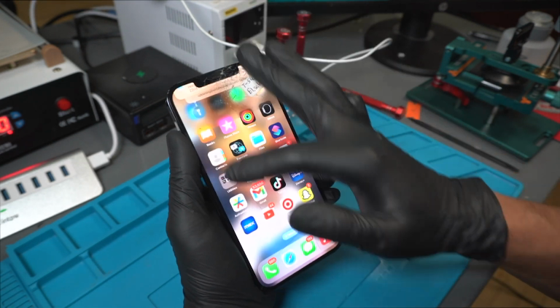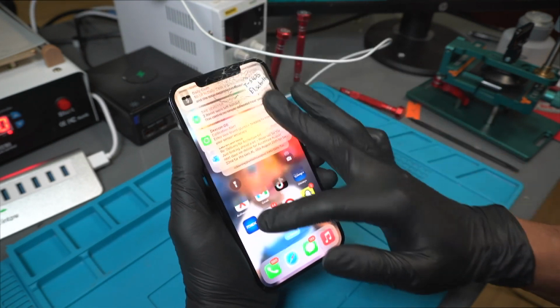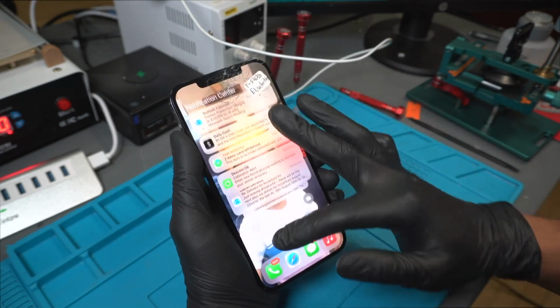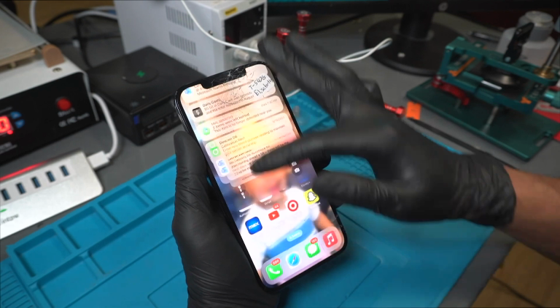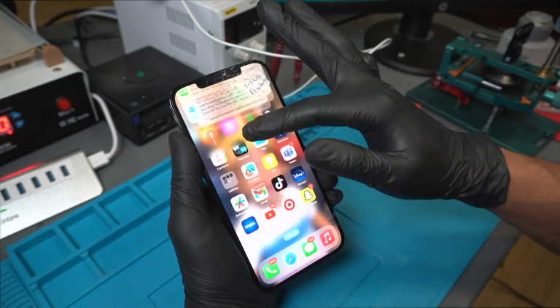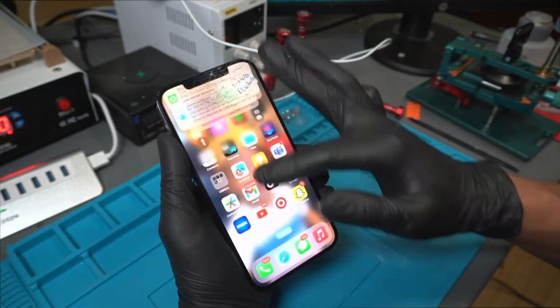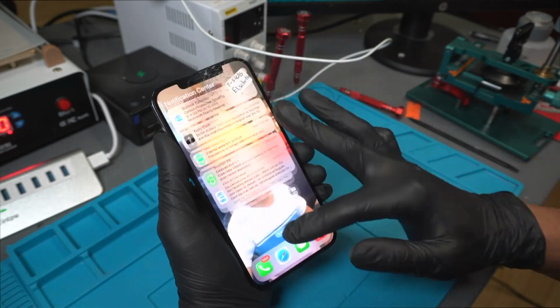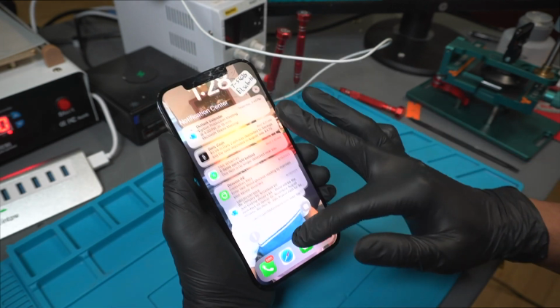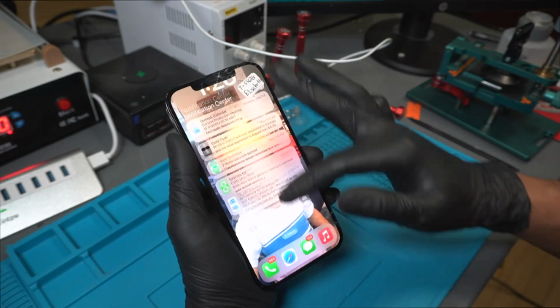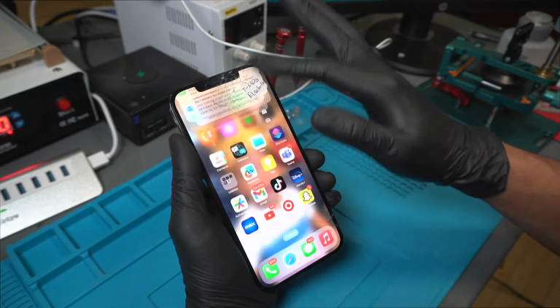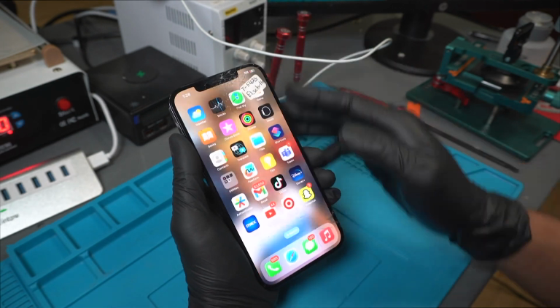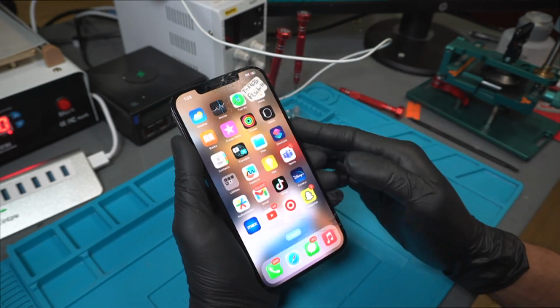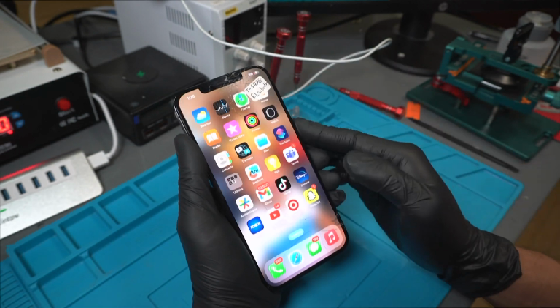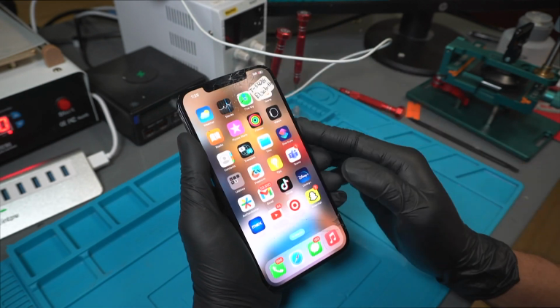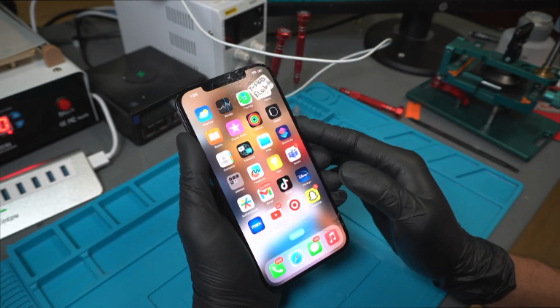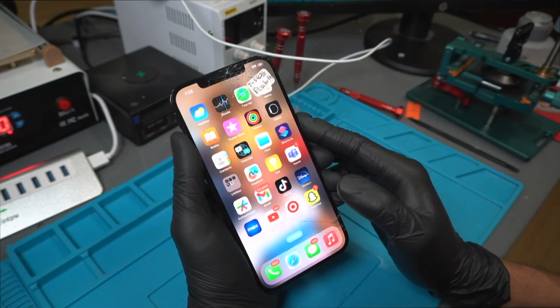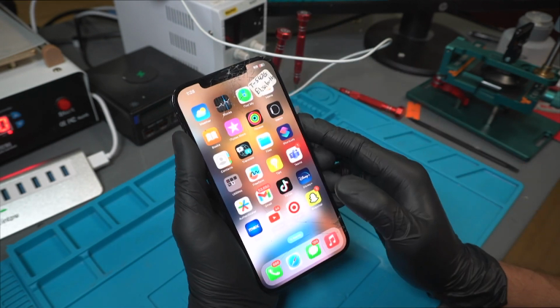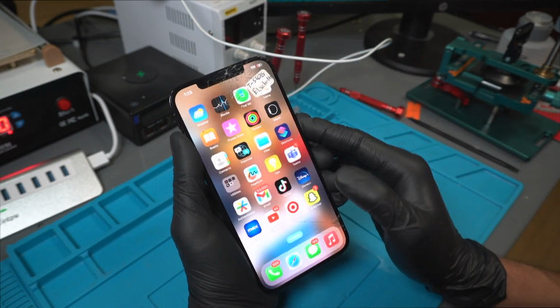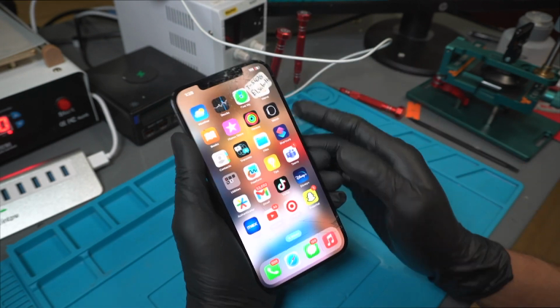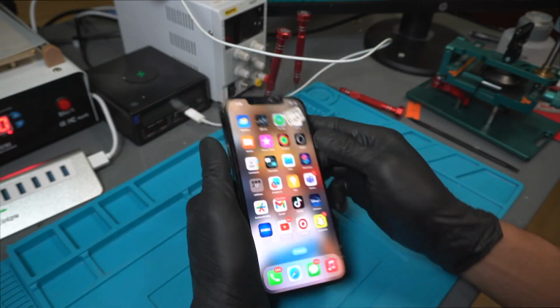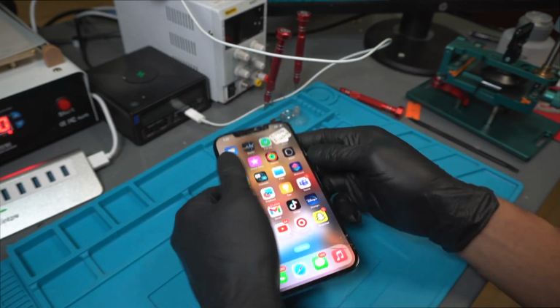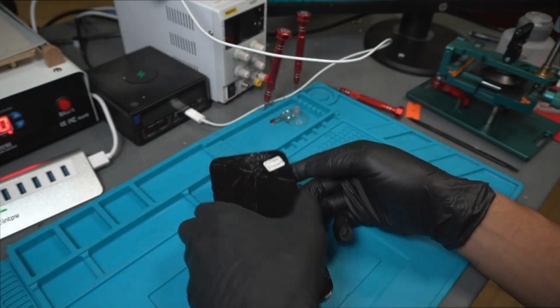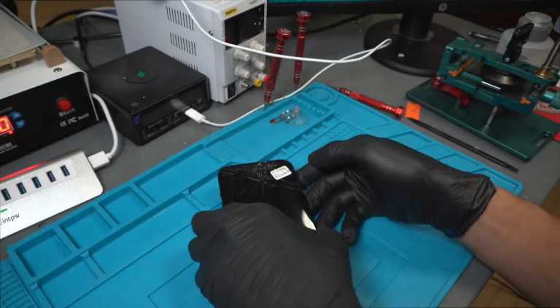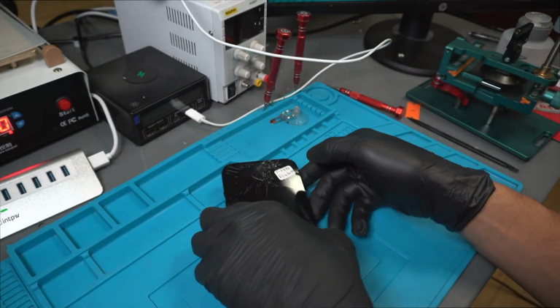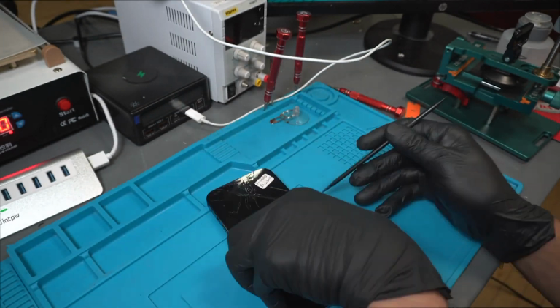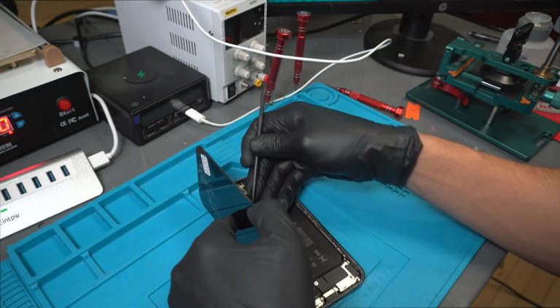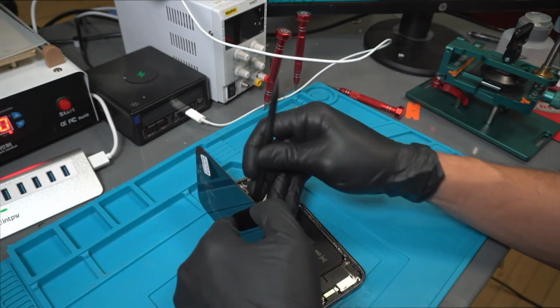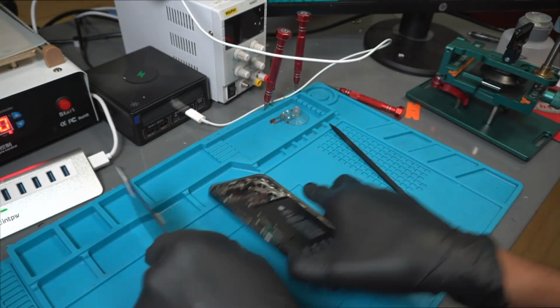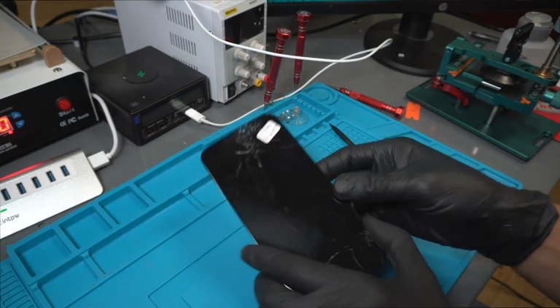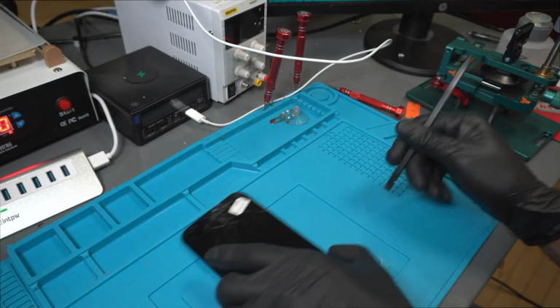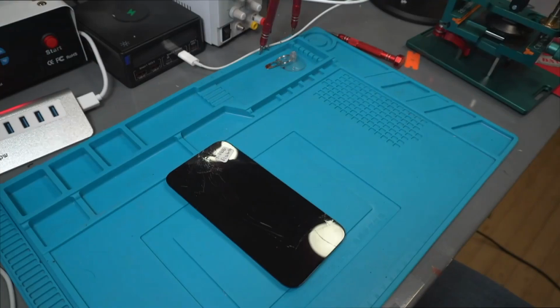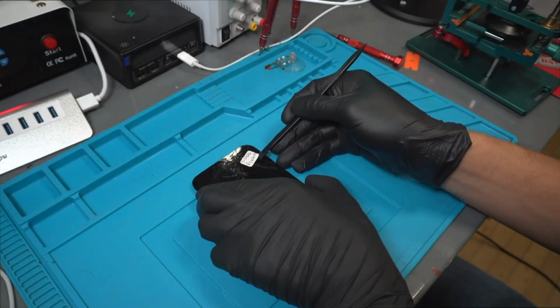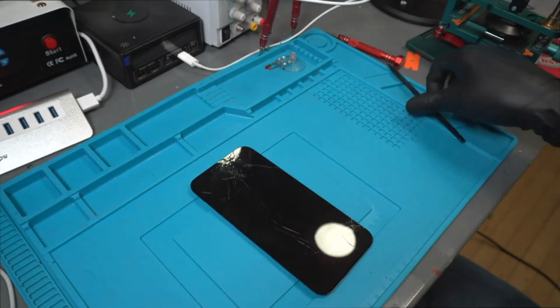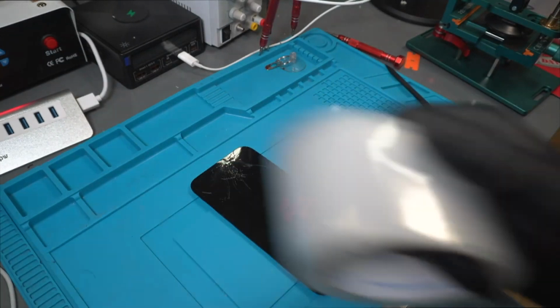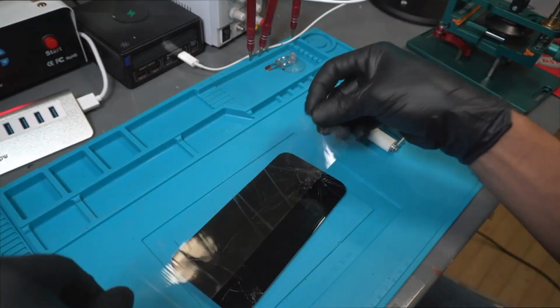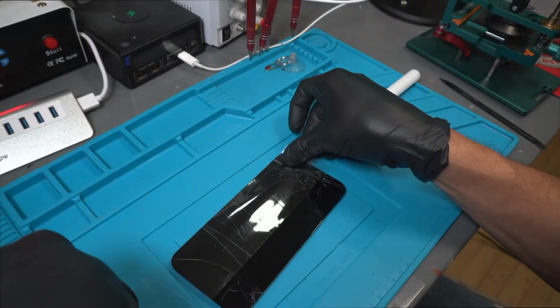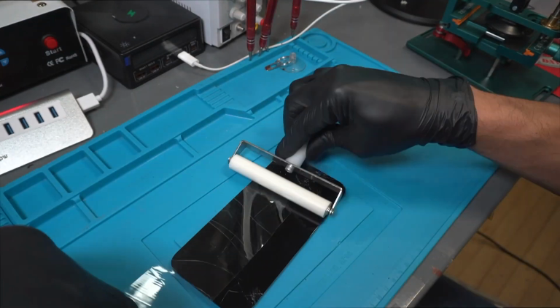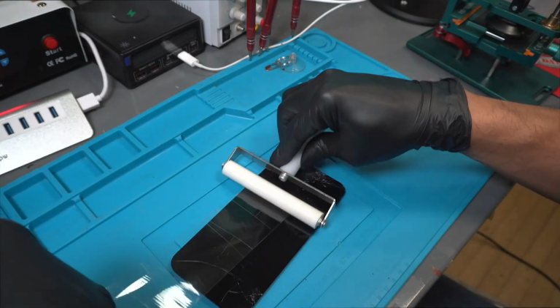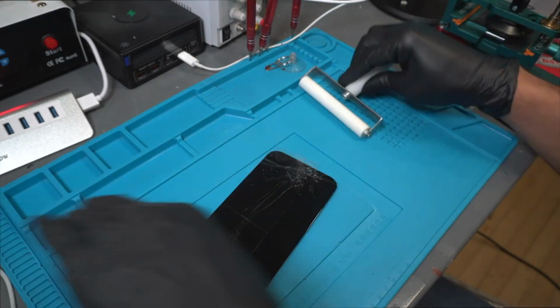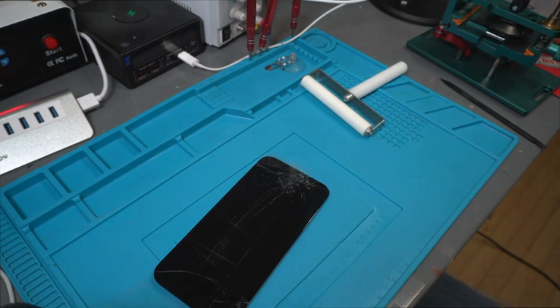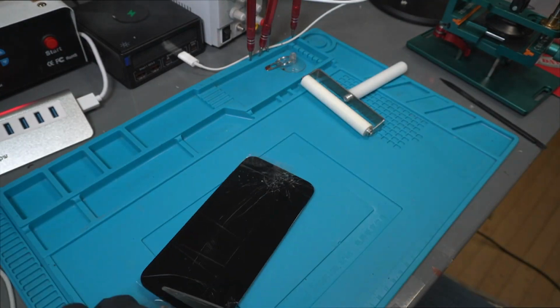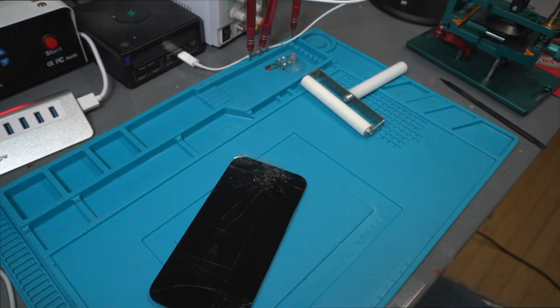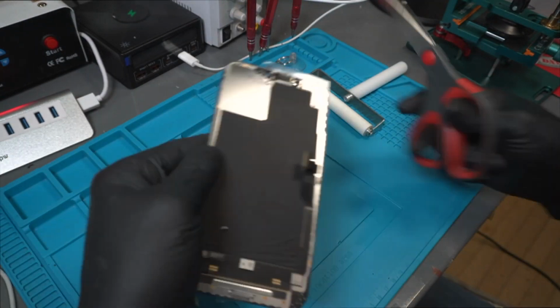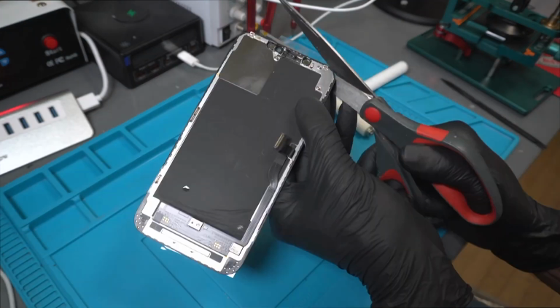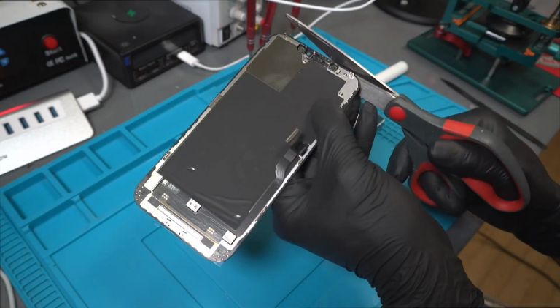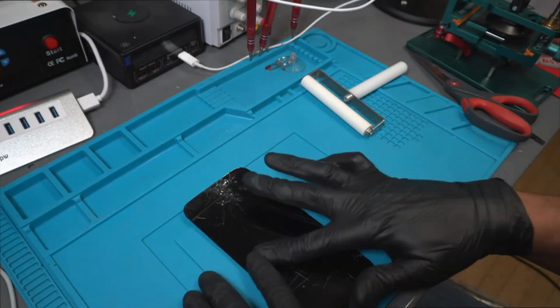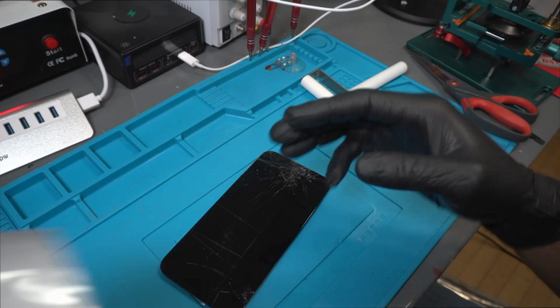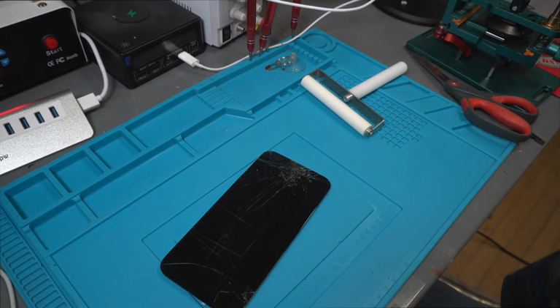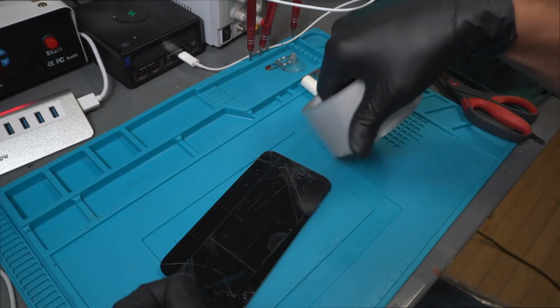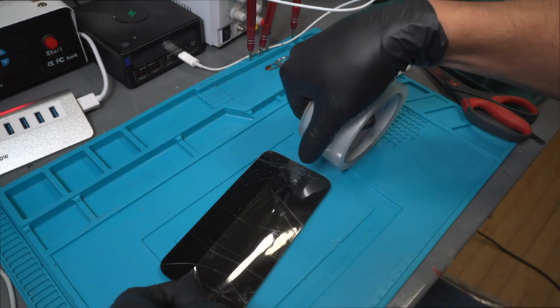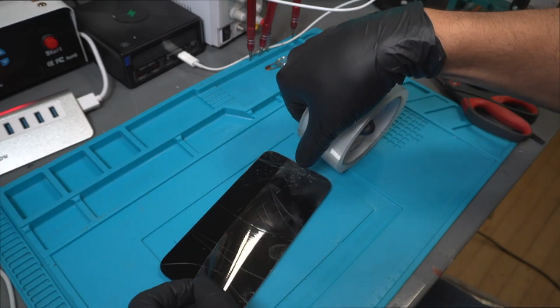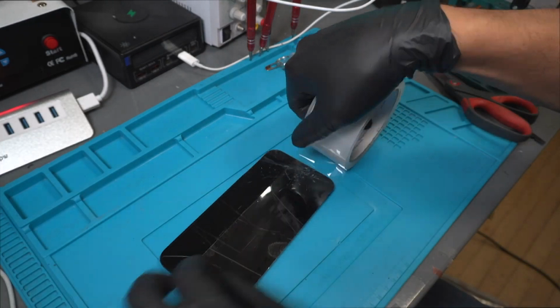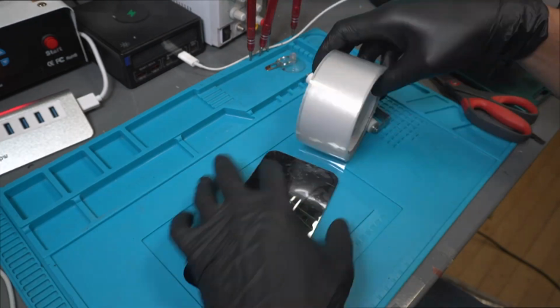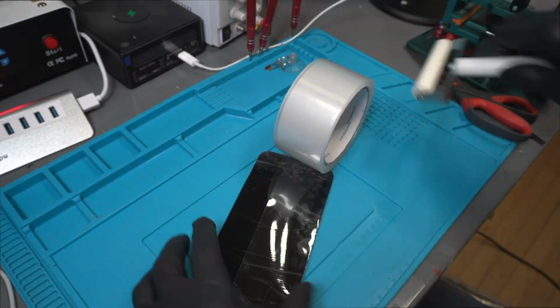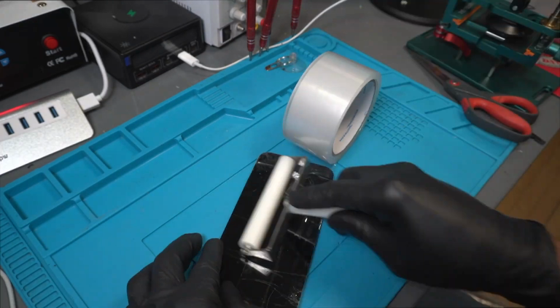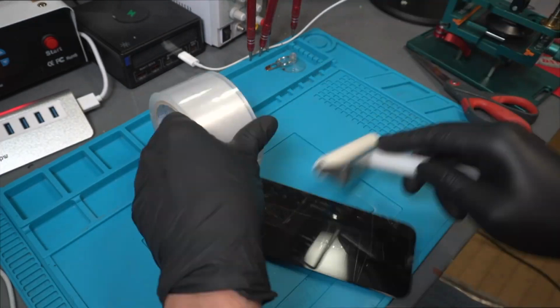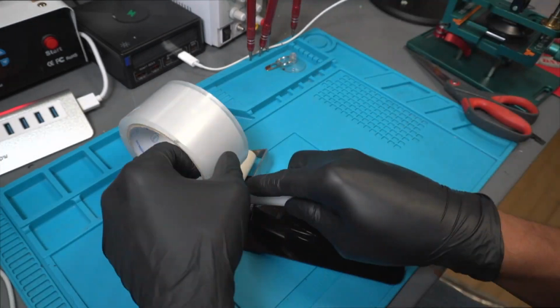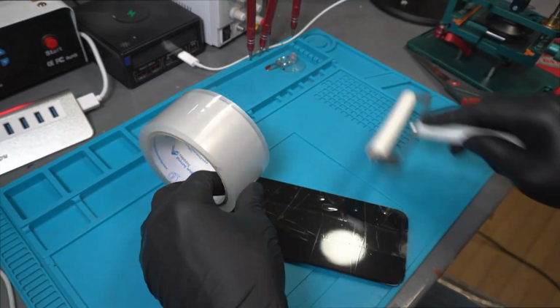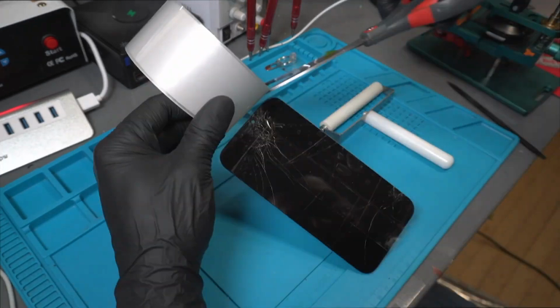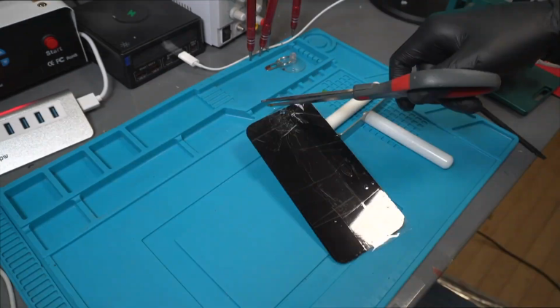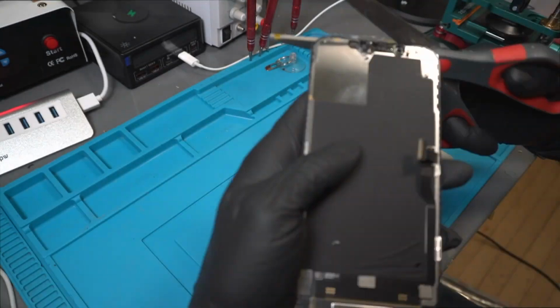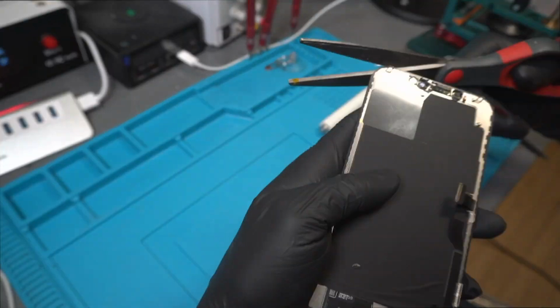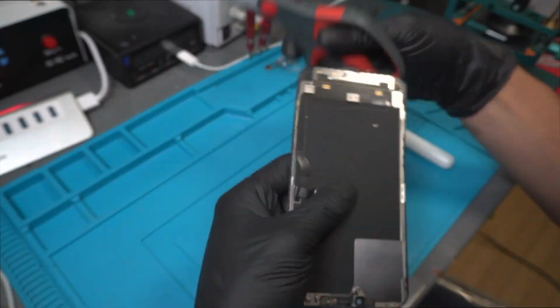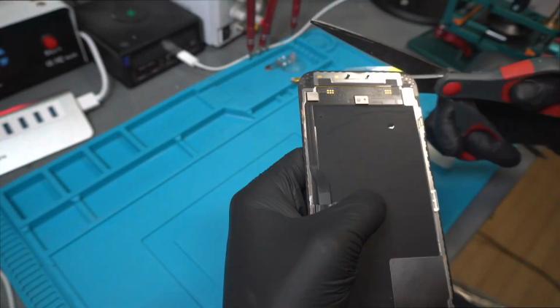First, we need to verify that the touch and image are working perfectly. Then, we'll cover the screen with masking tape to keep it together.